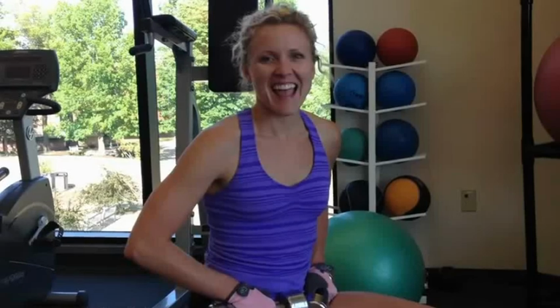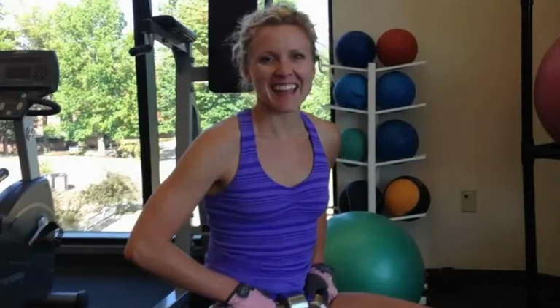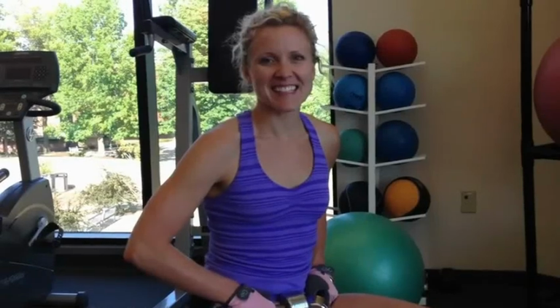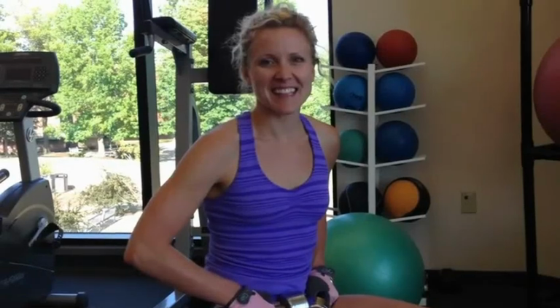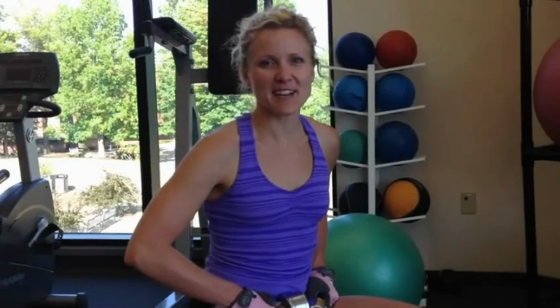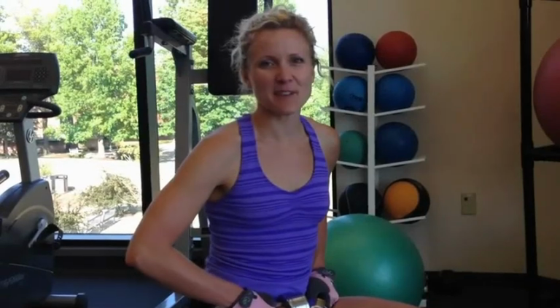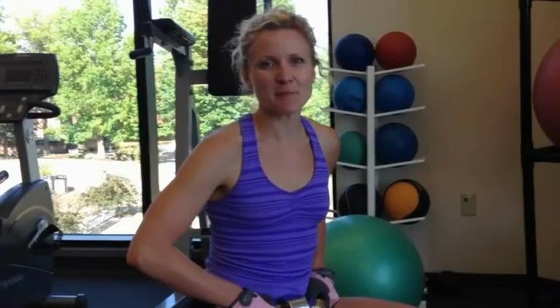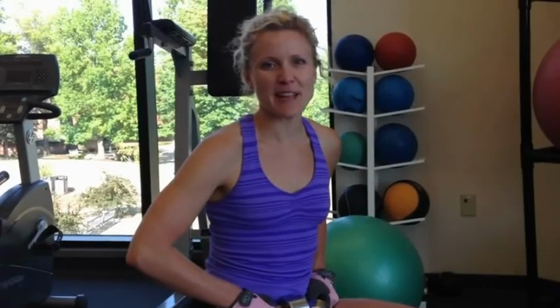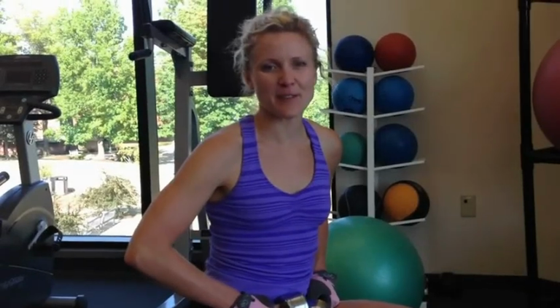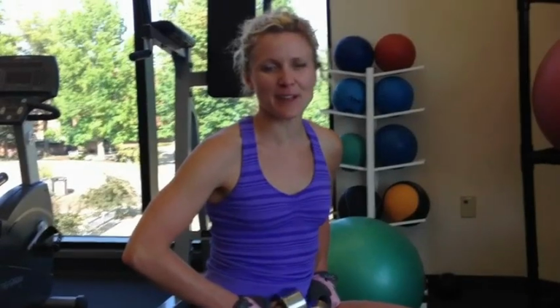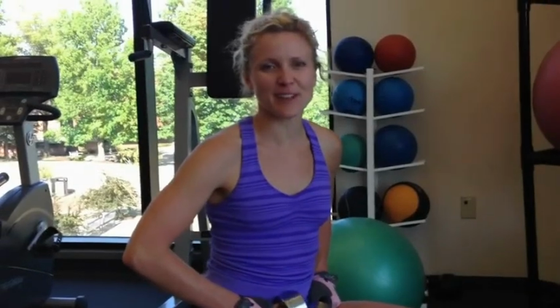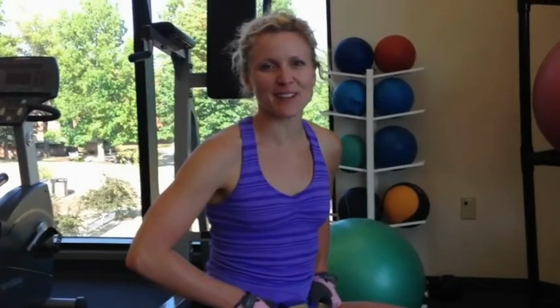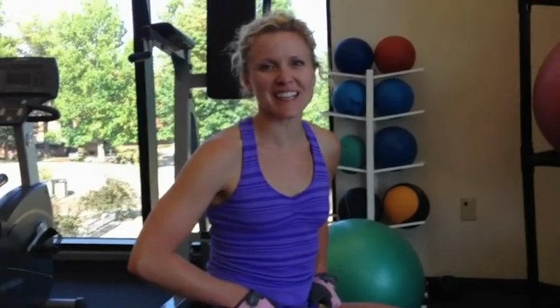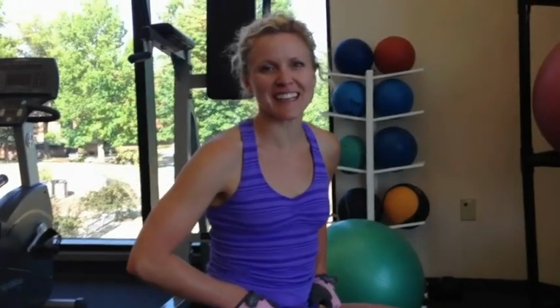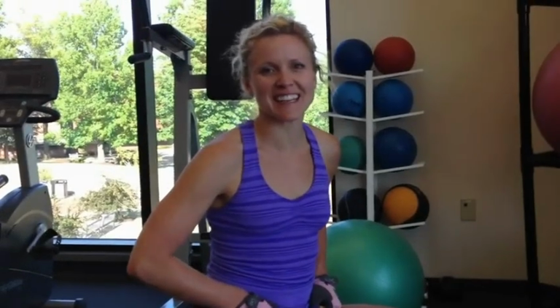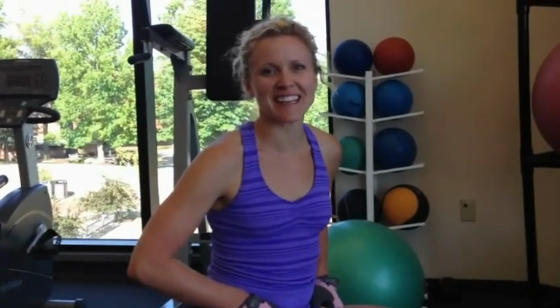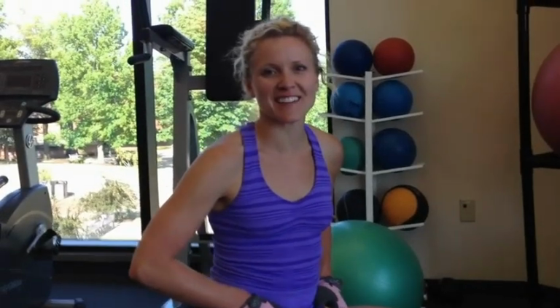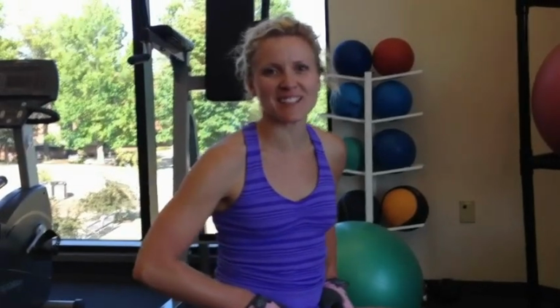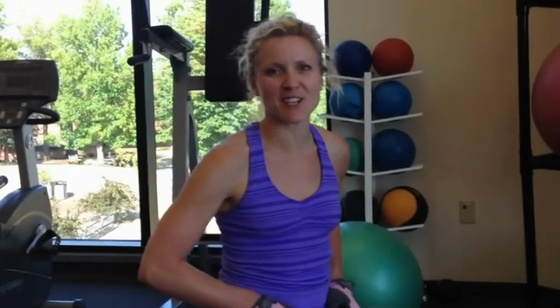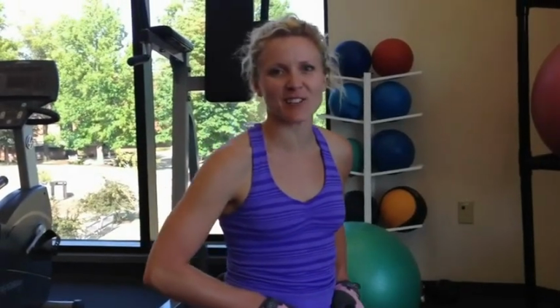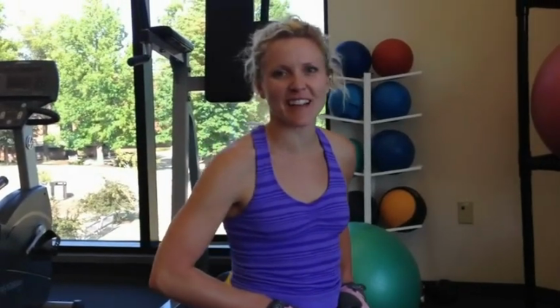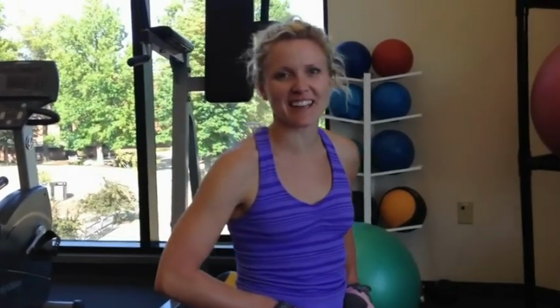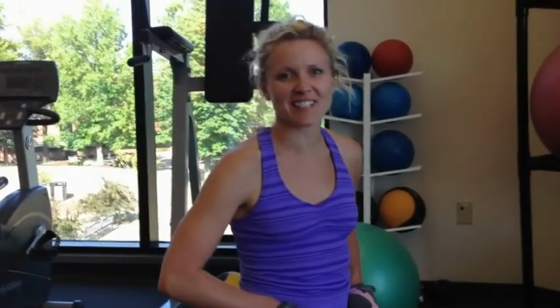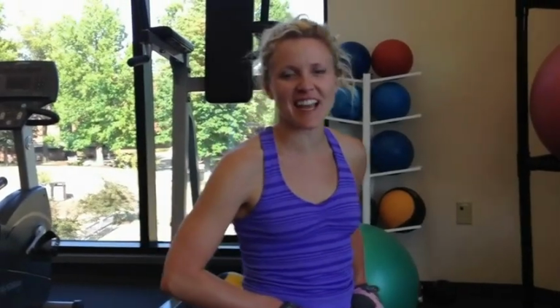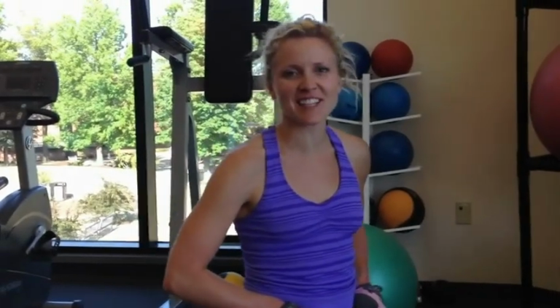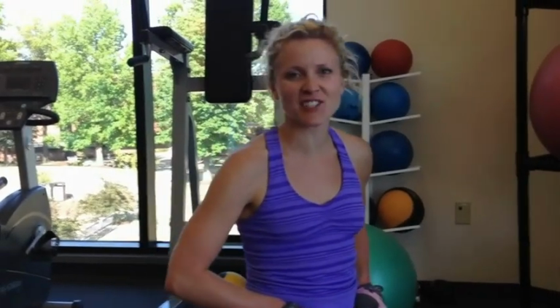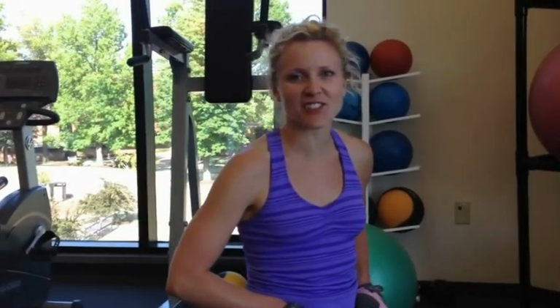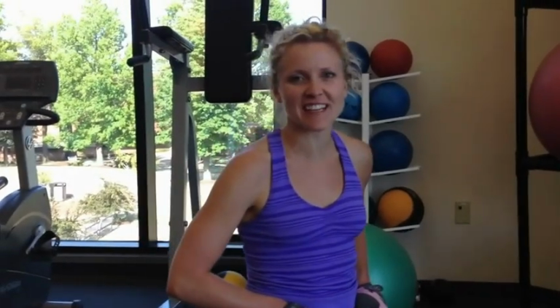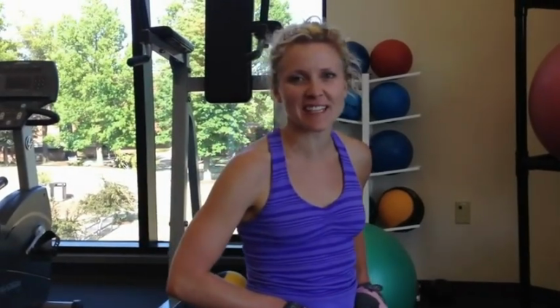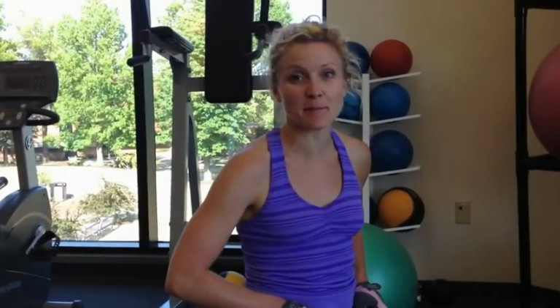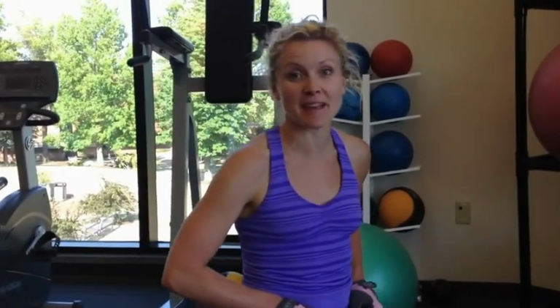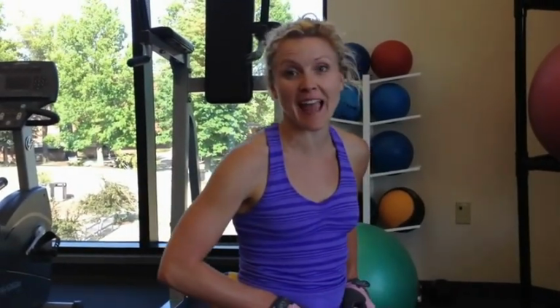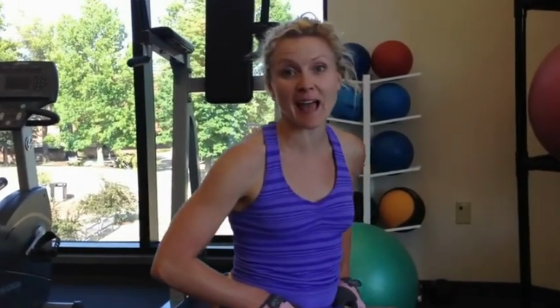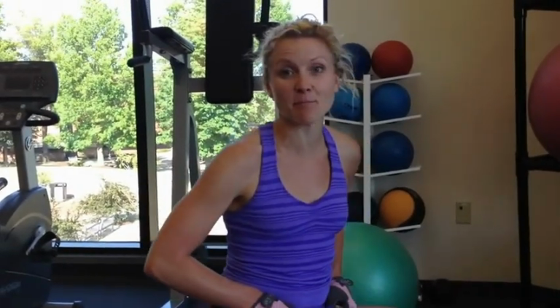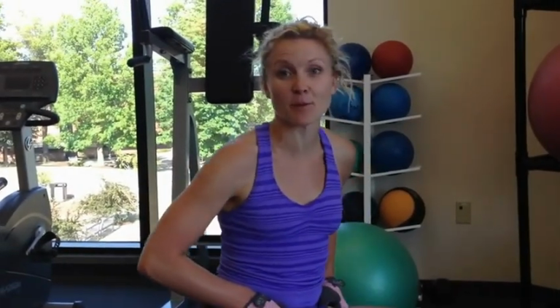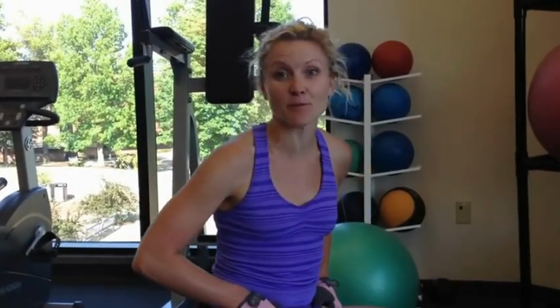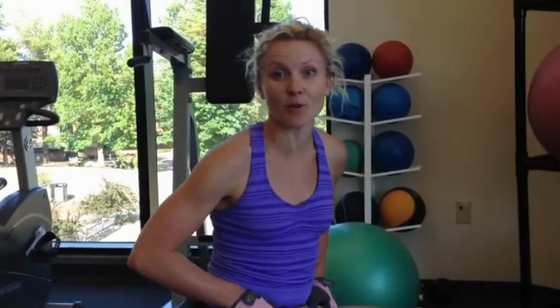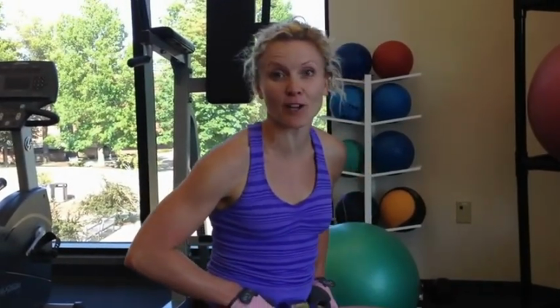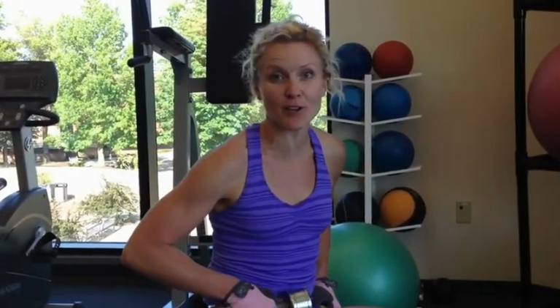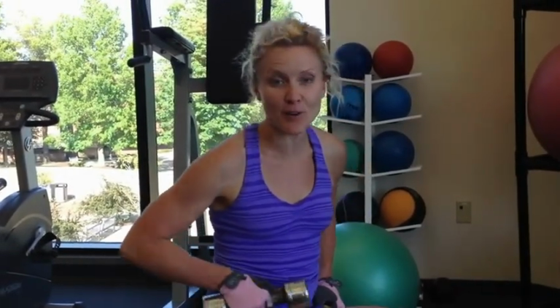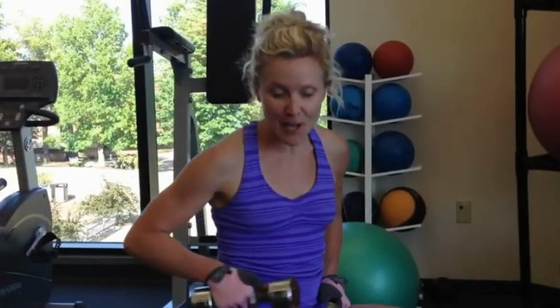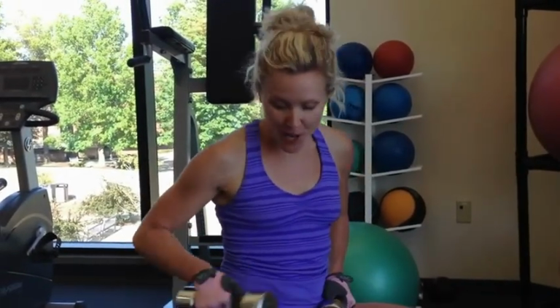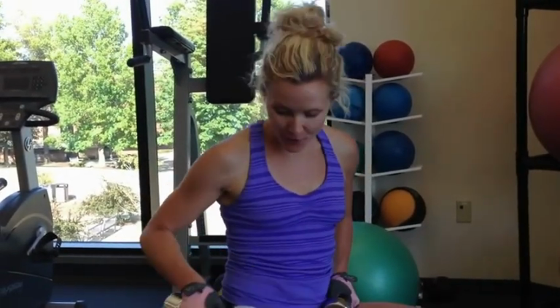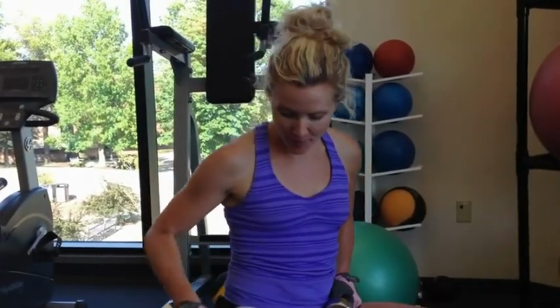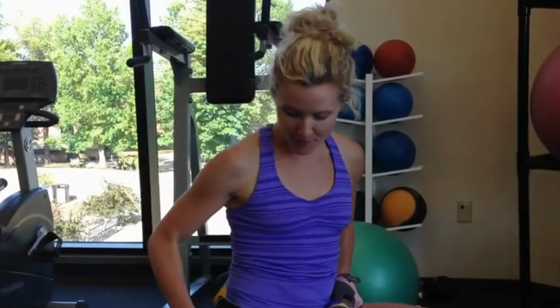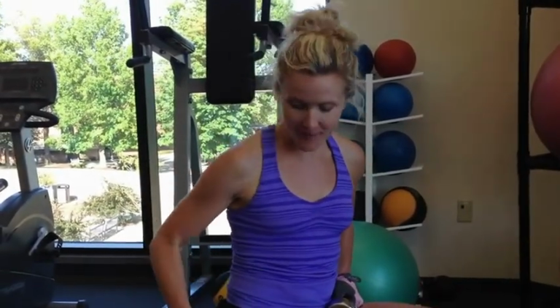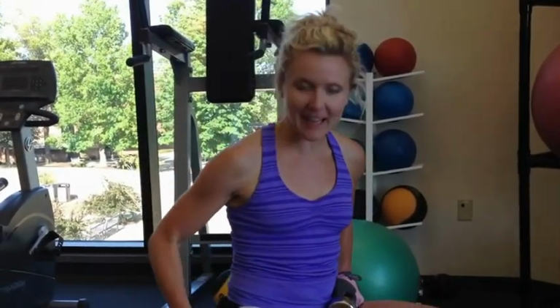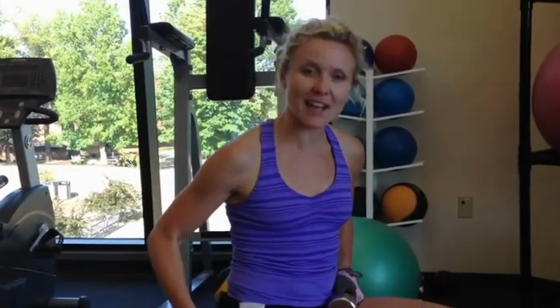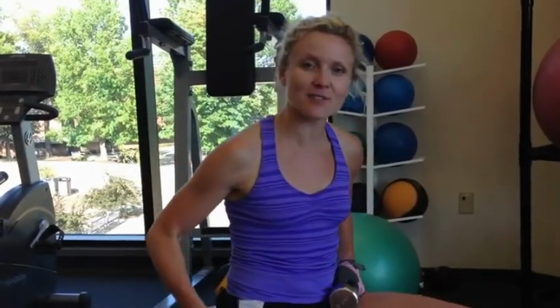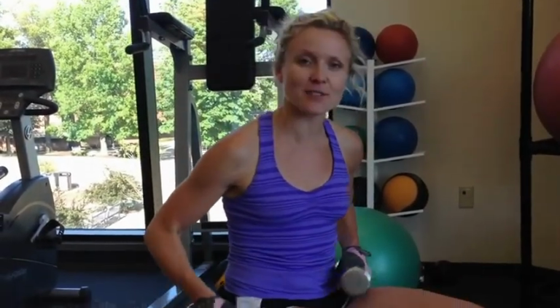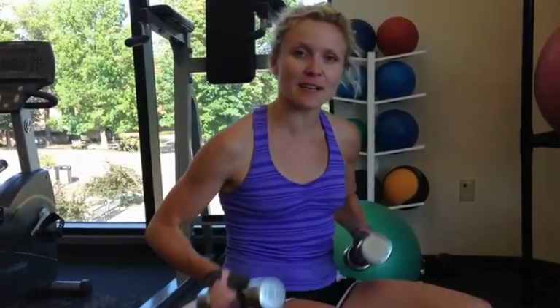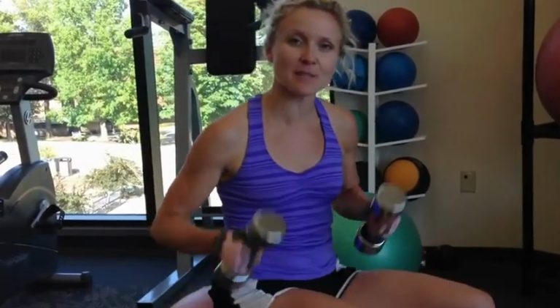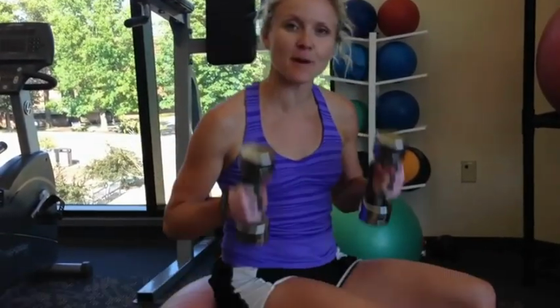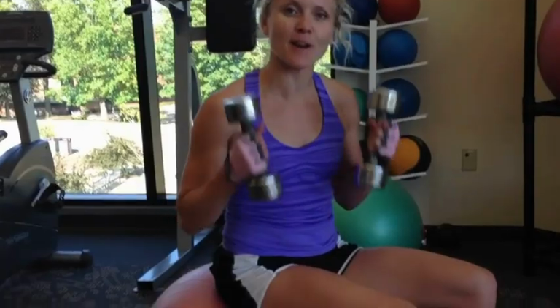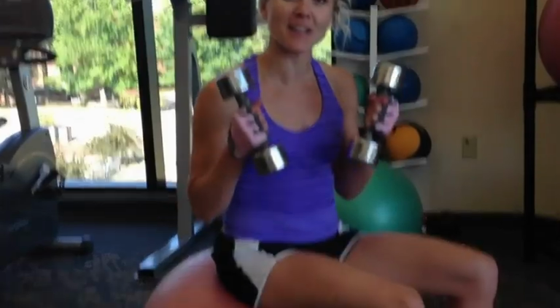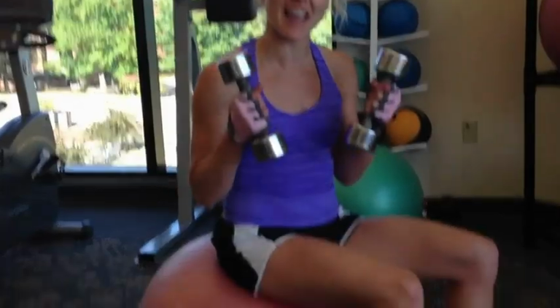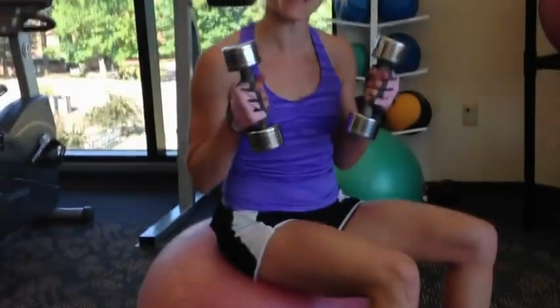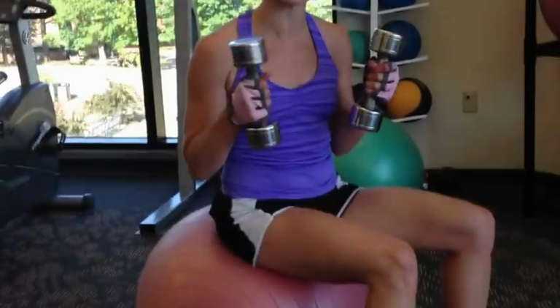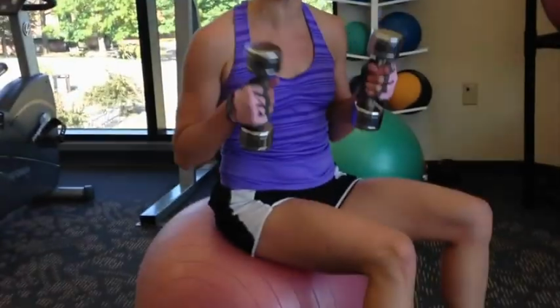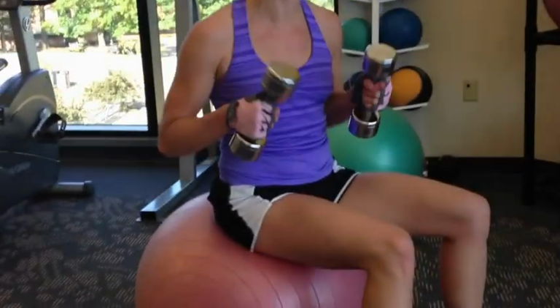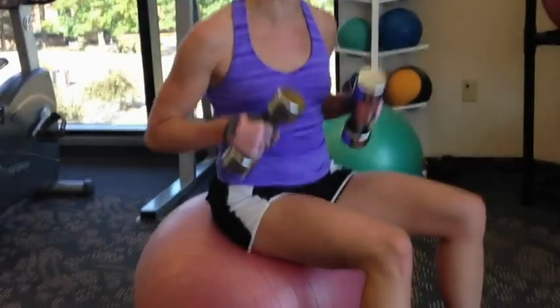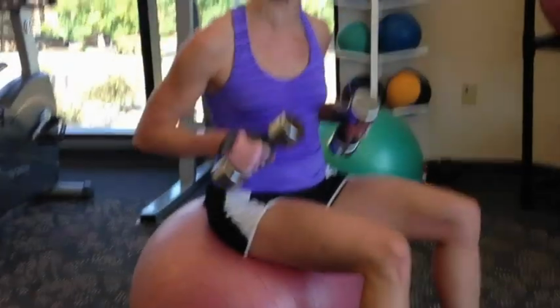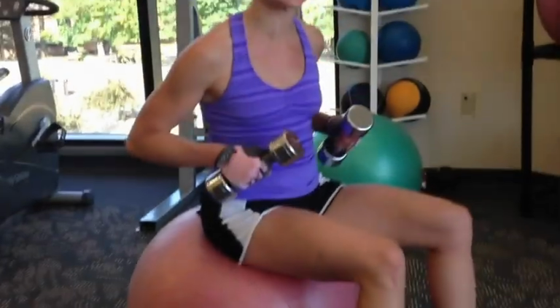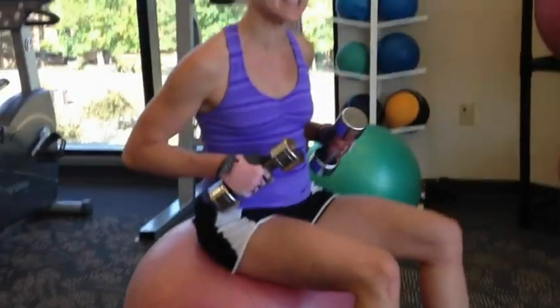Hey, it's Claire from P313, and here is a great chest, tricep, and ab boot for you. Grab a big exercise ball and some weights.